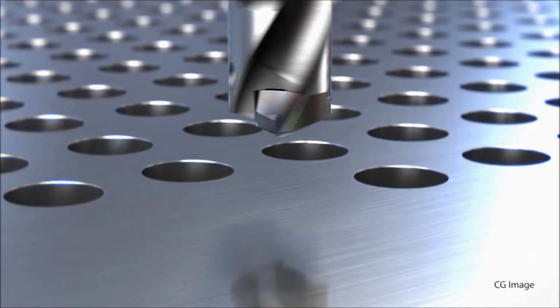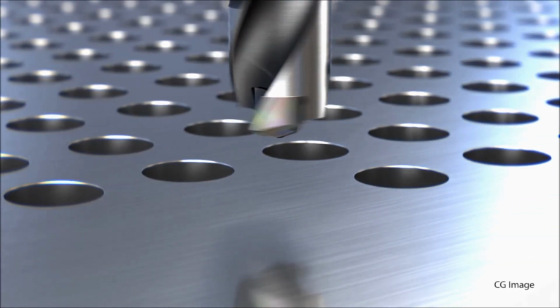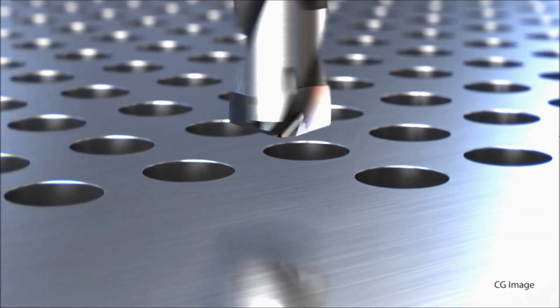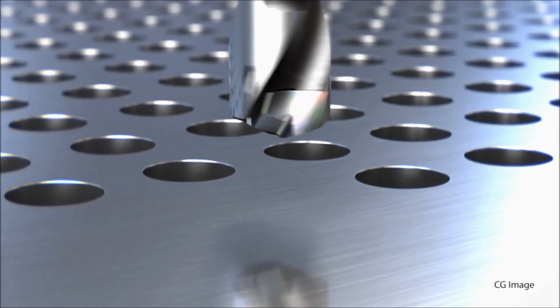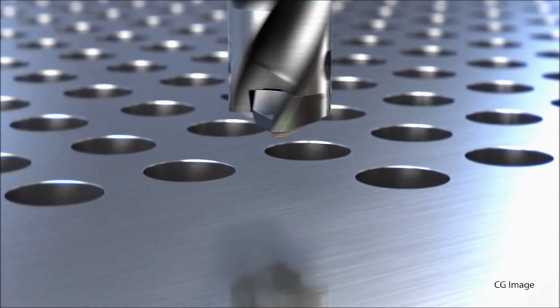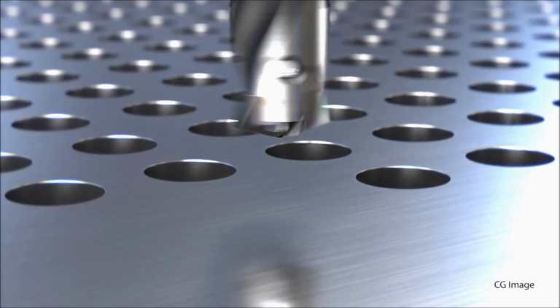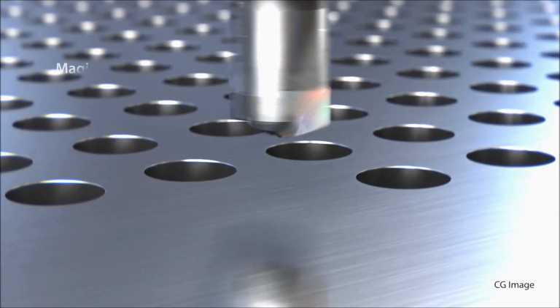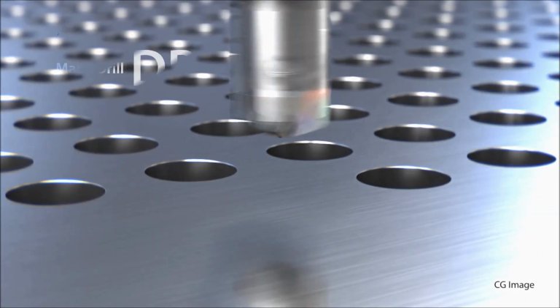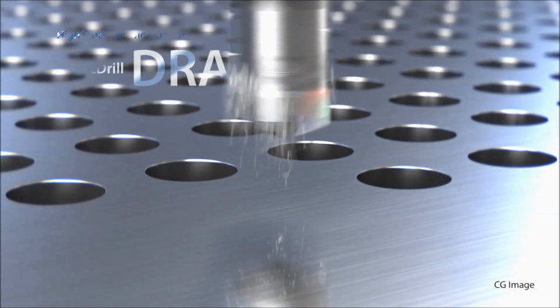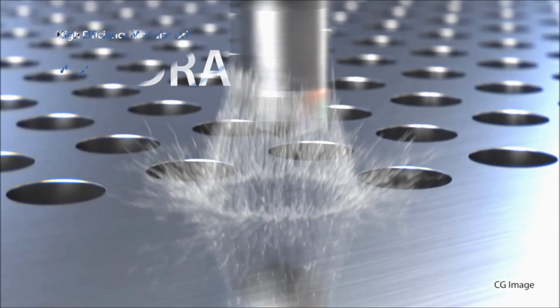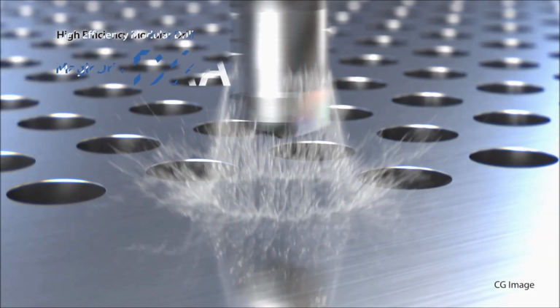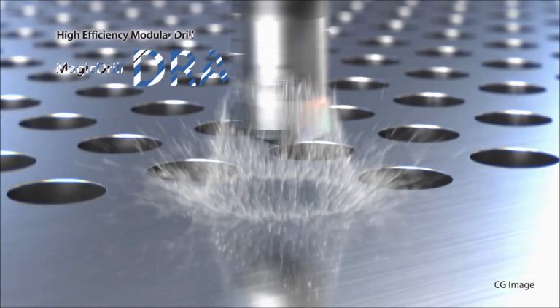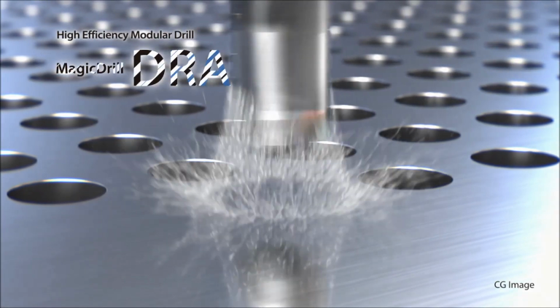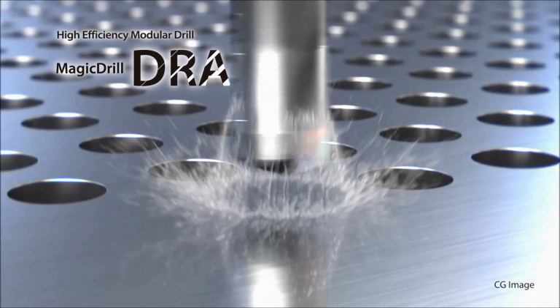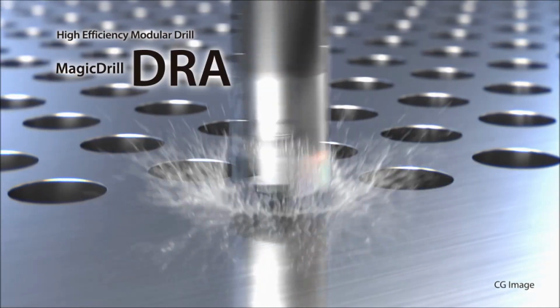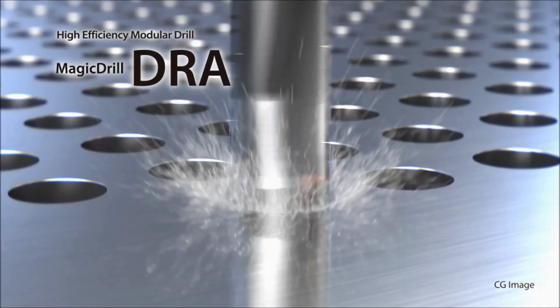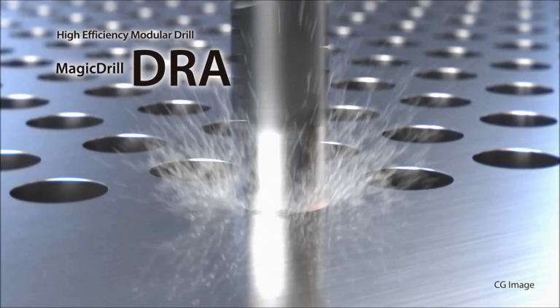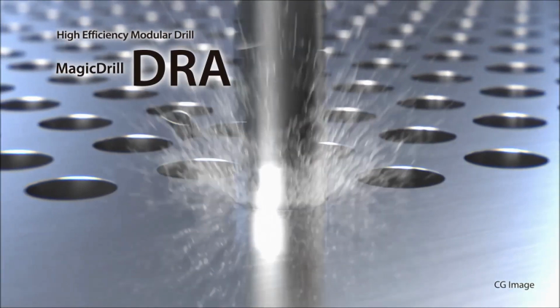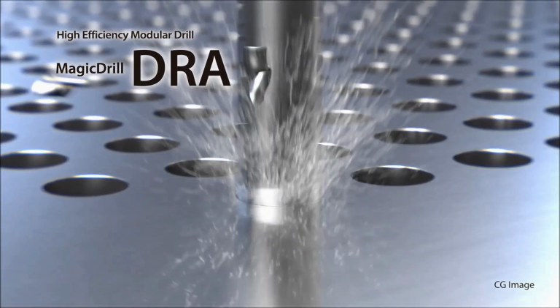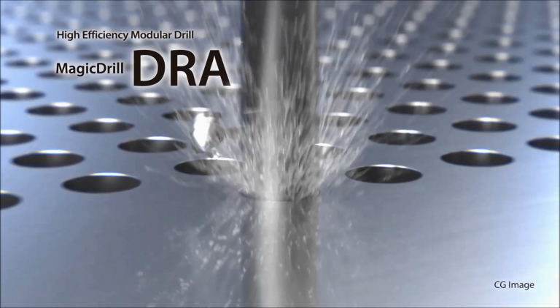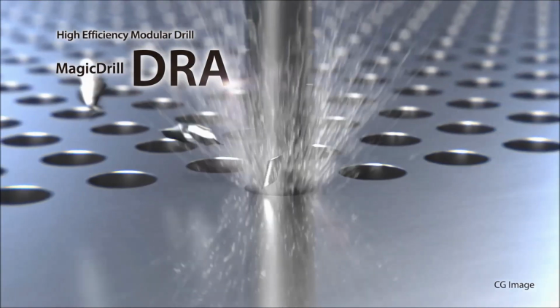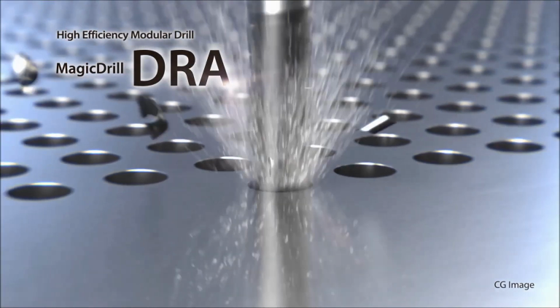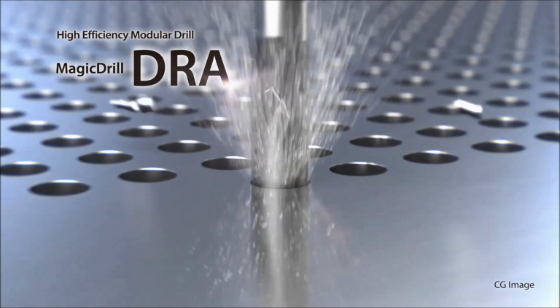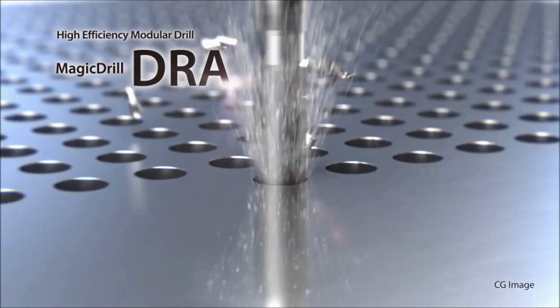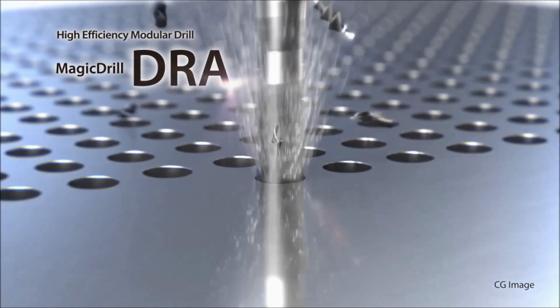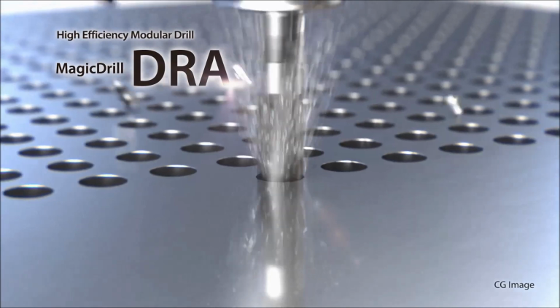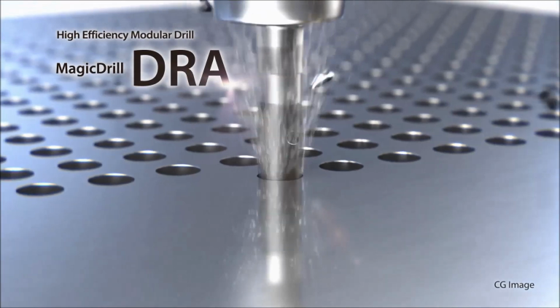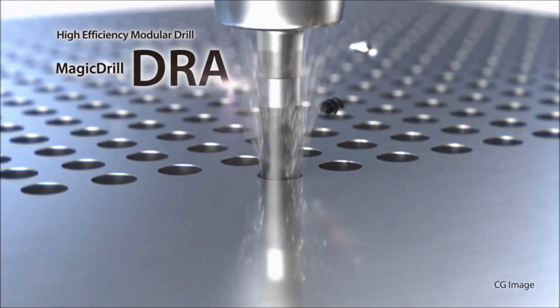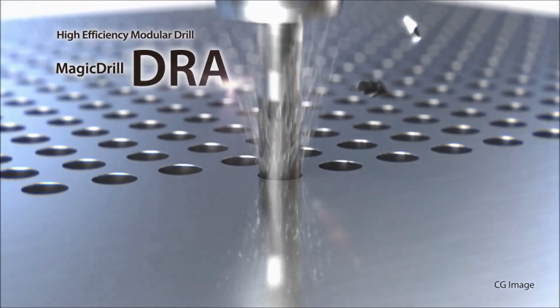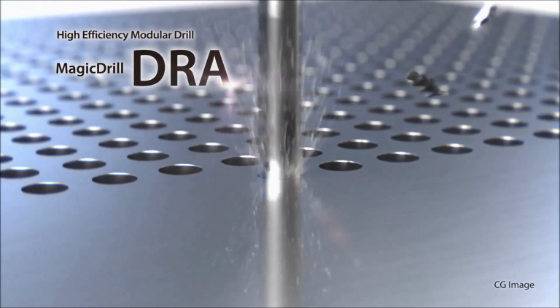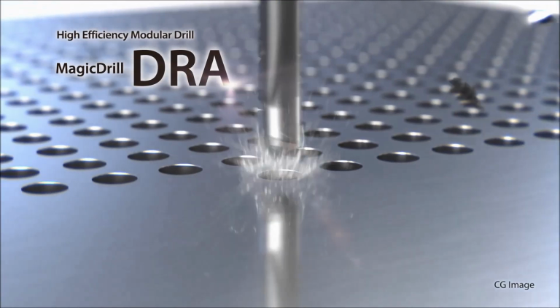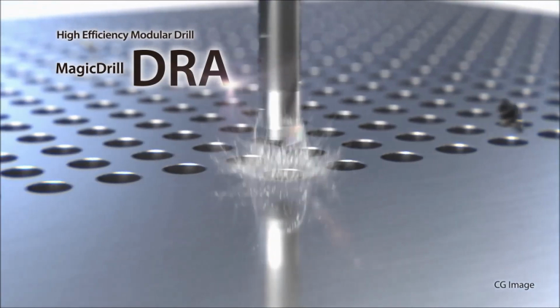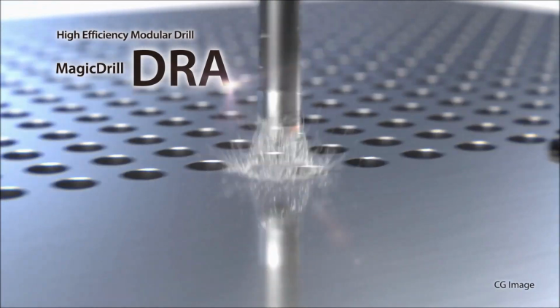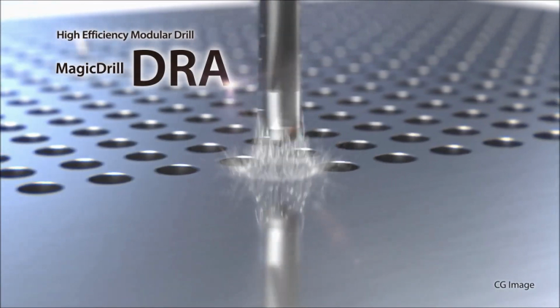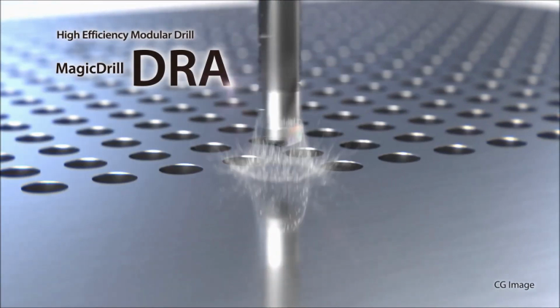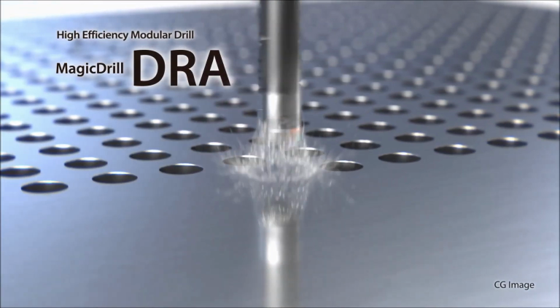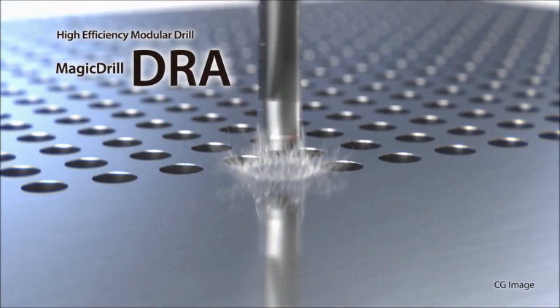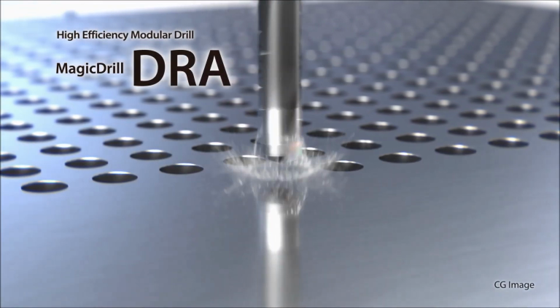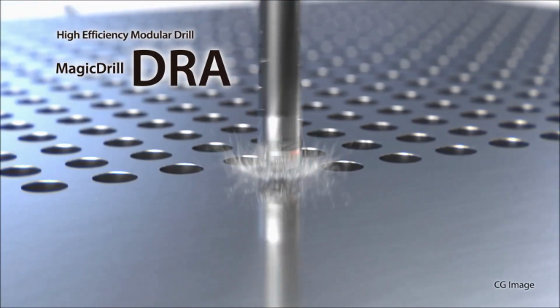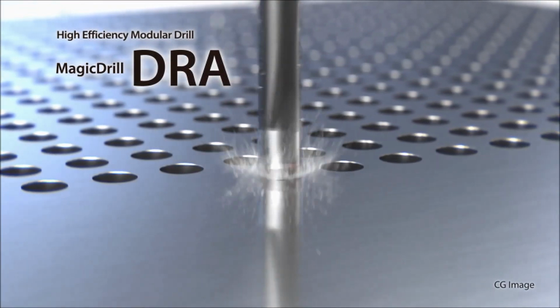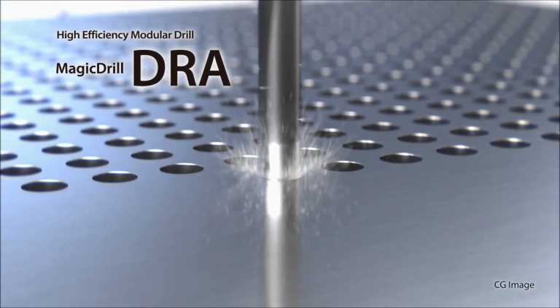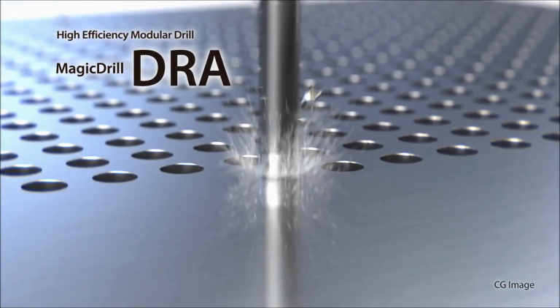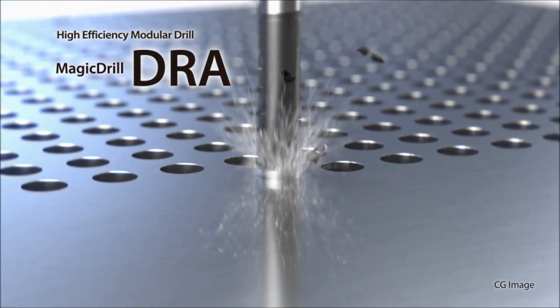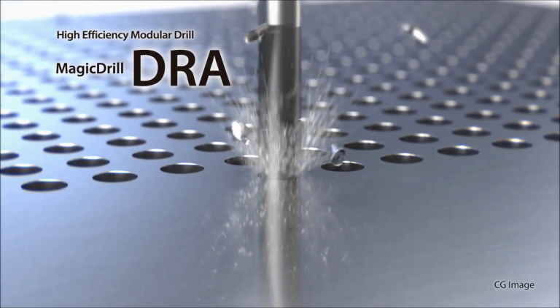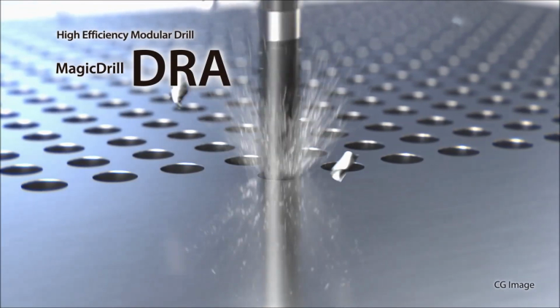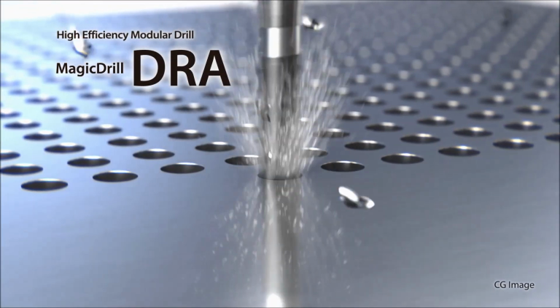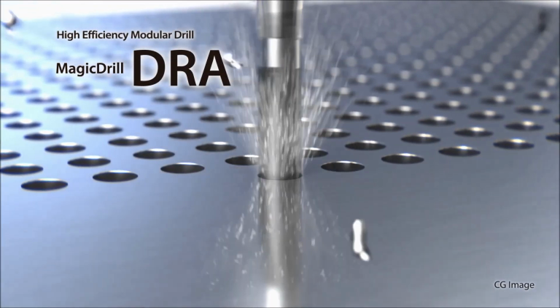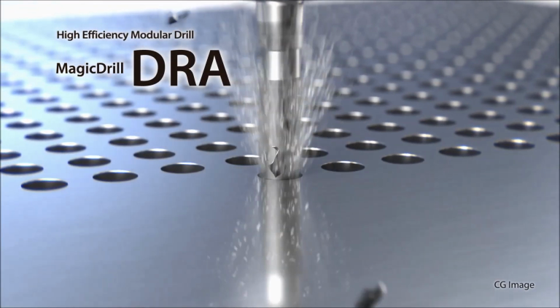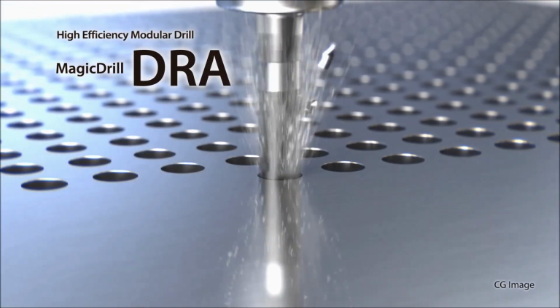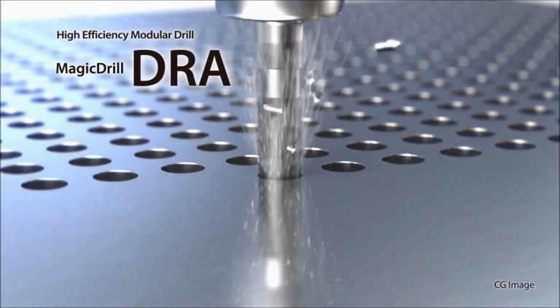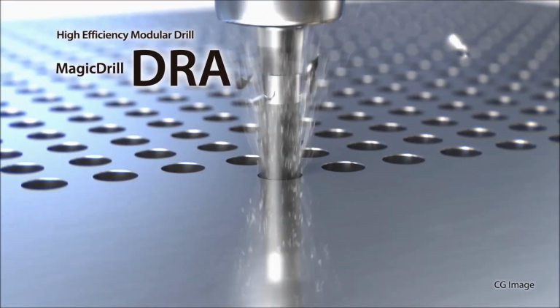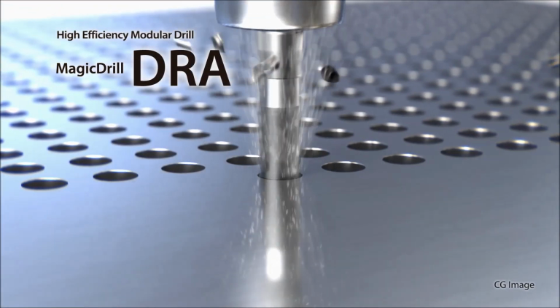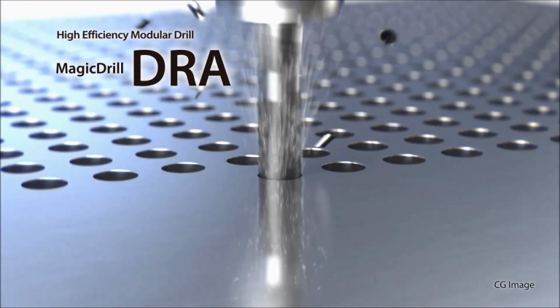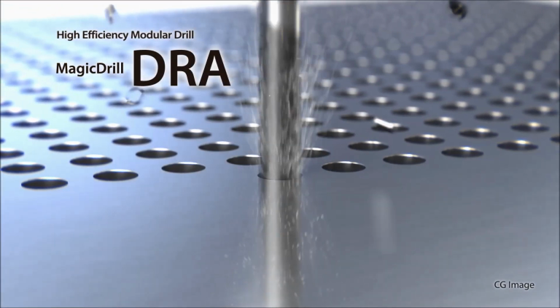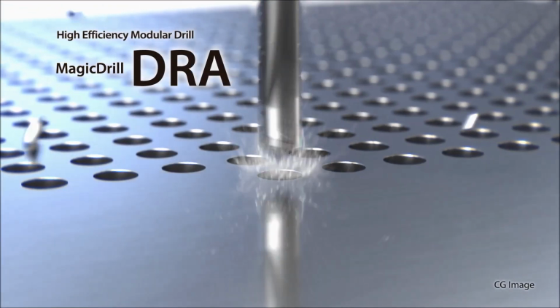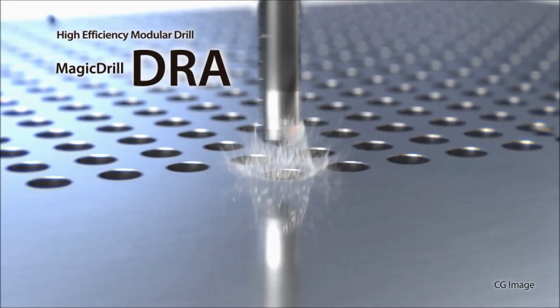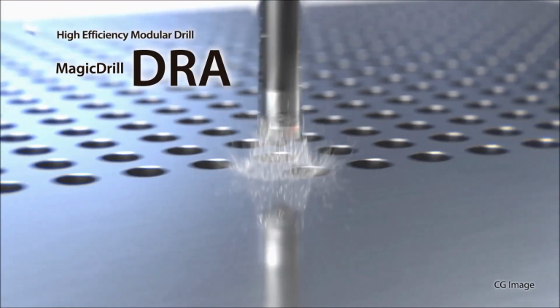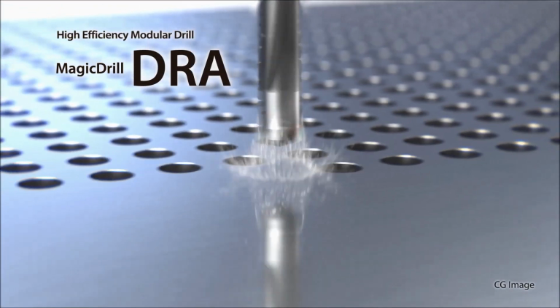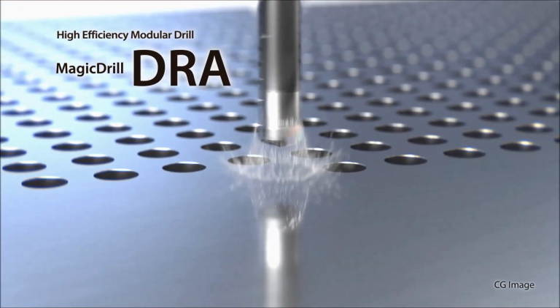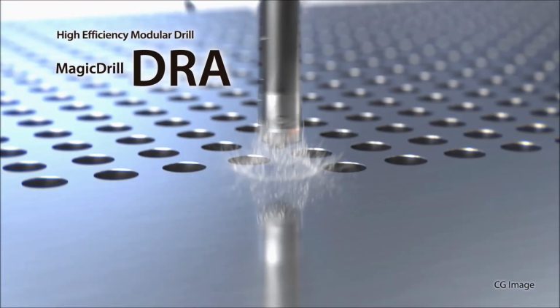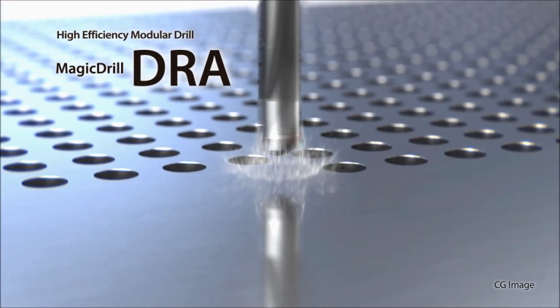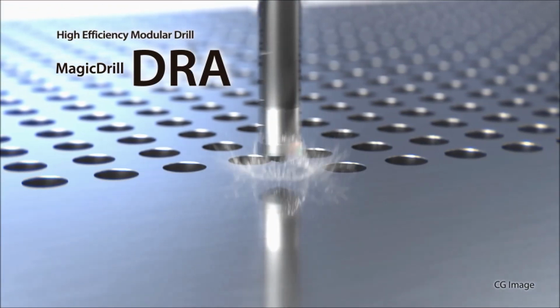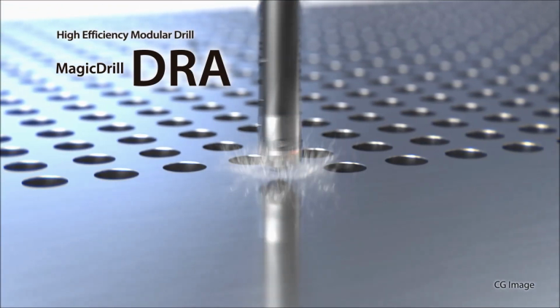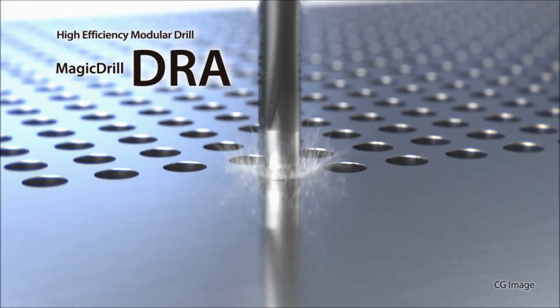Join the many customers already using the DRA Magic Drill product line to increase your drilling productivity.